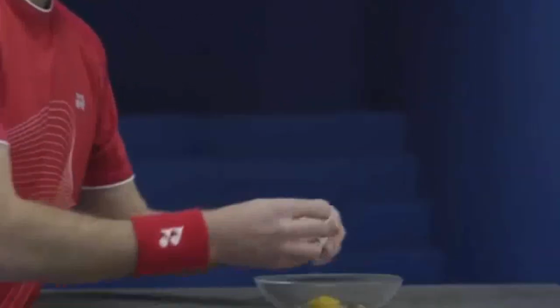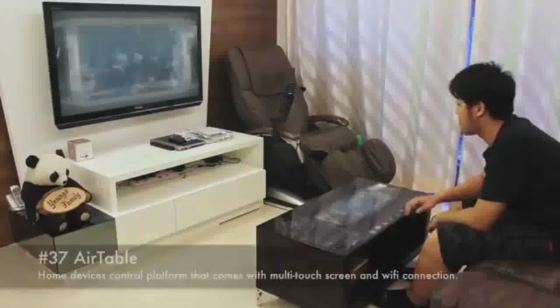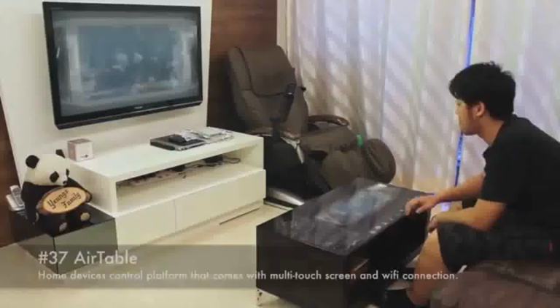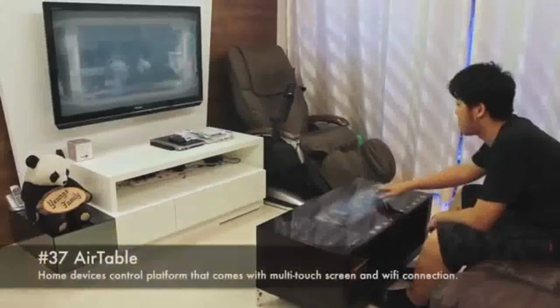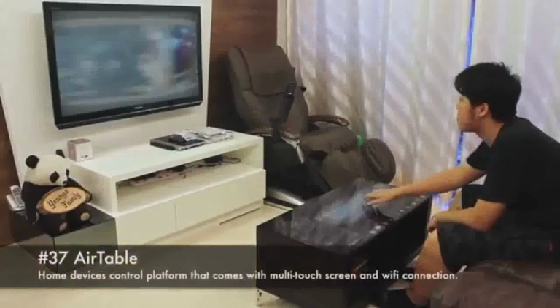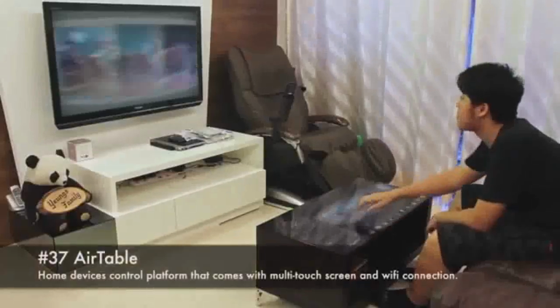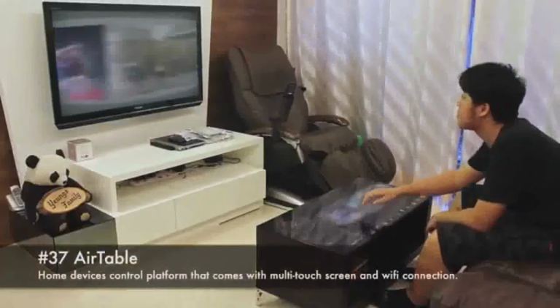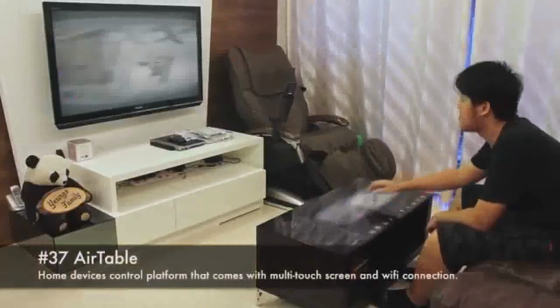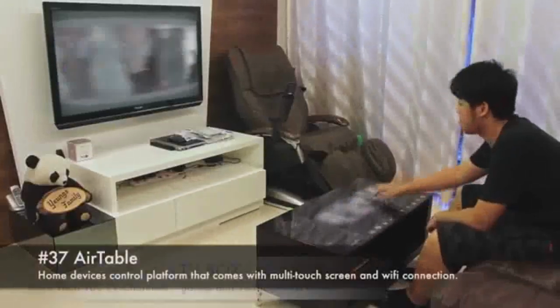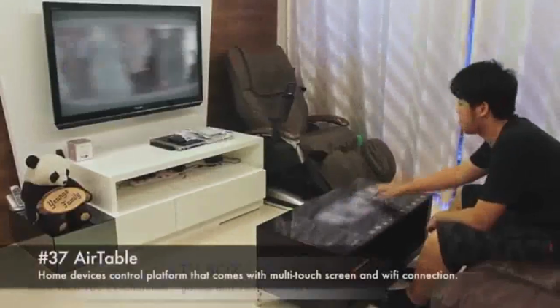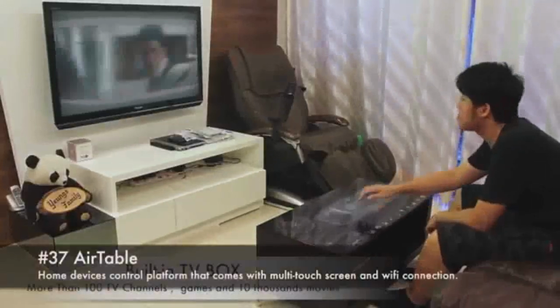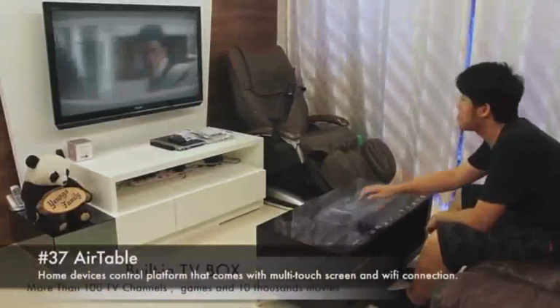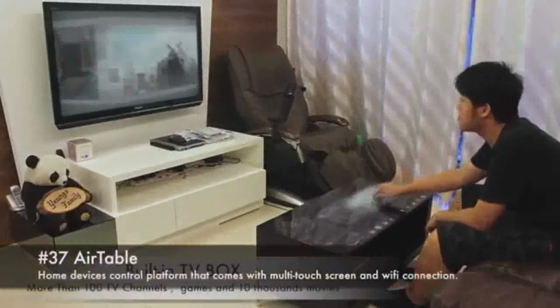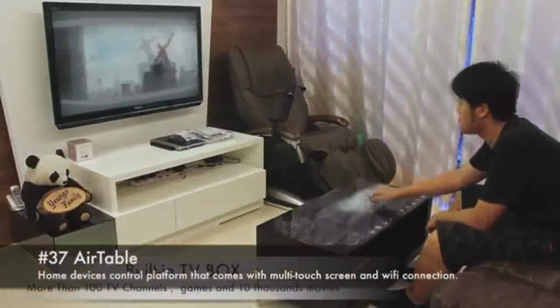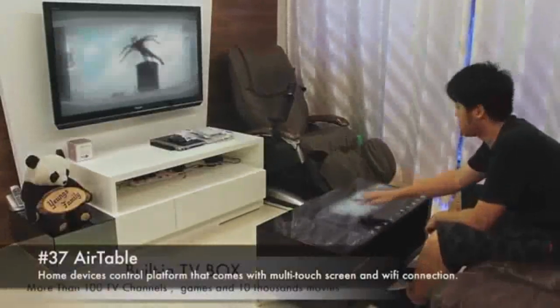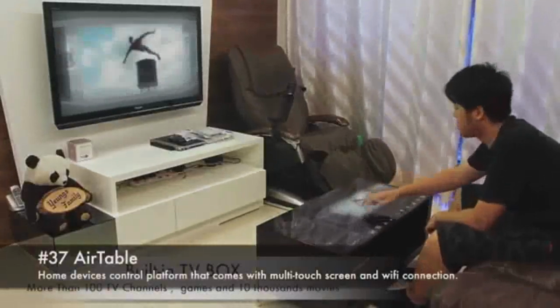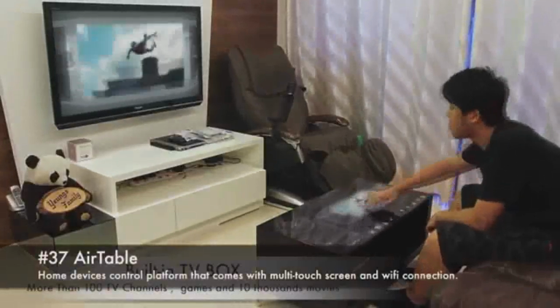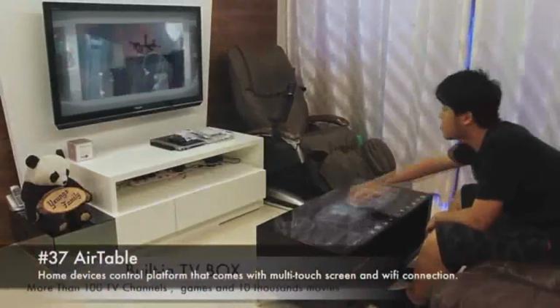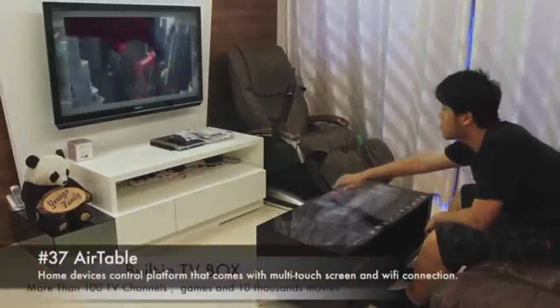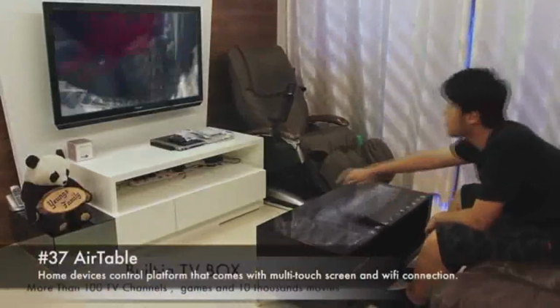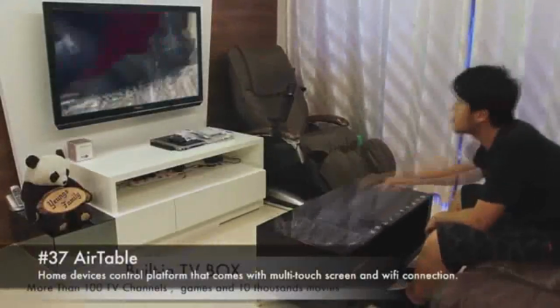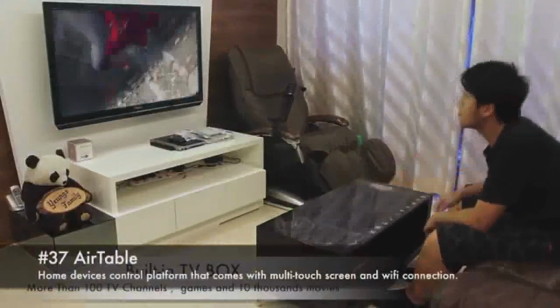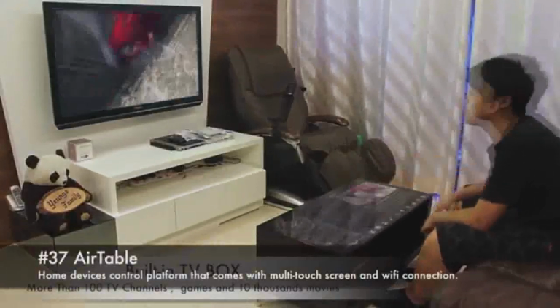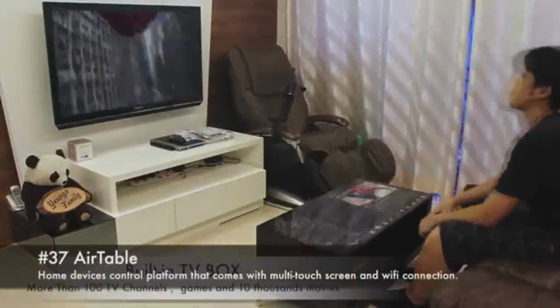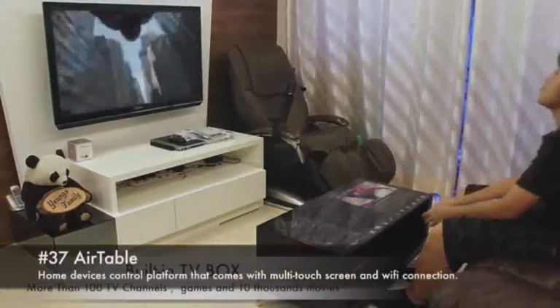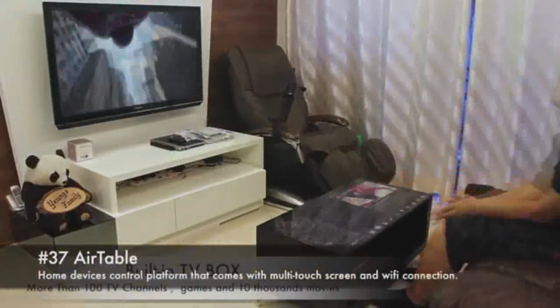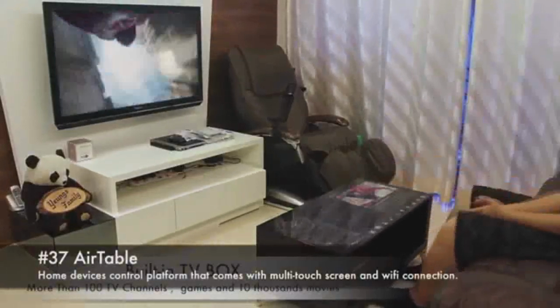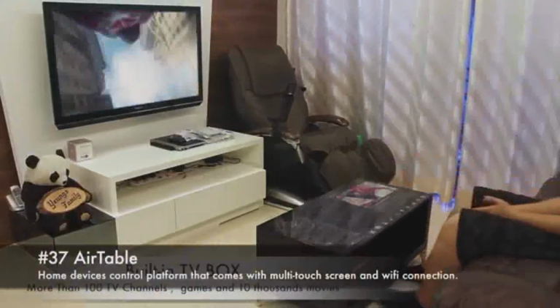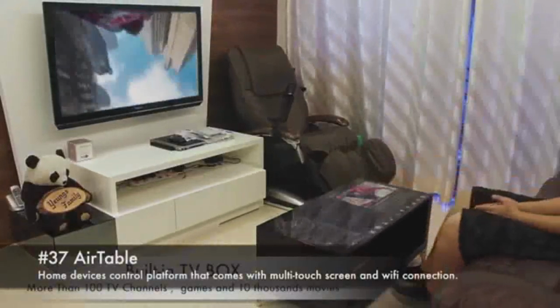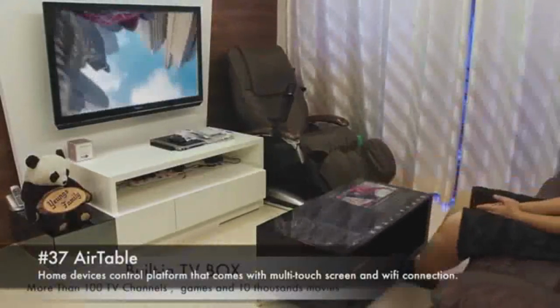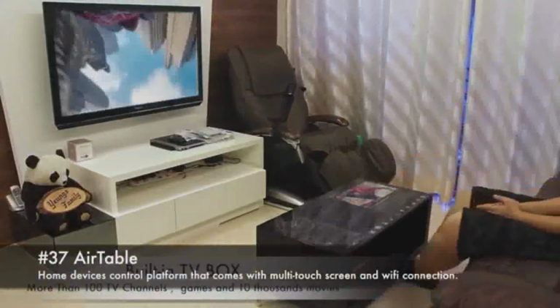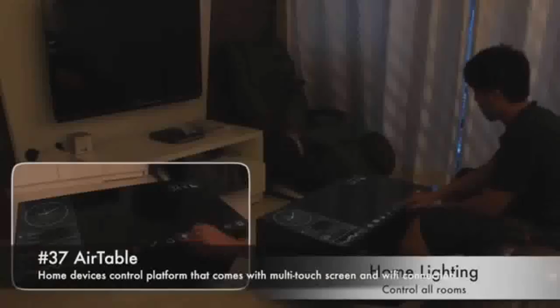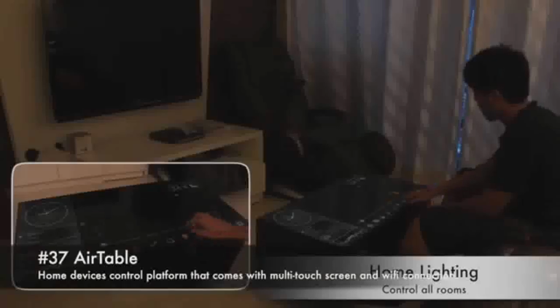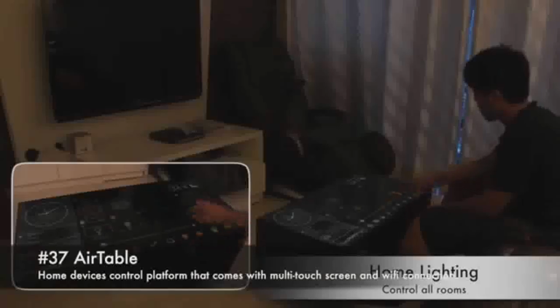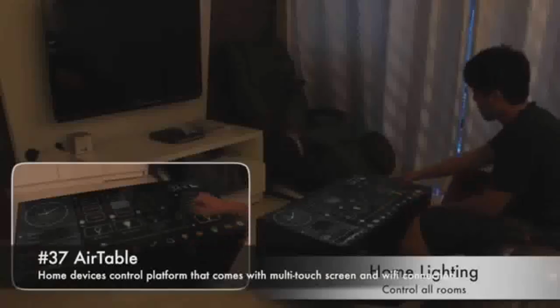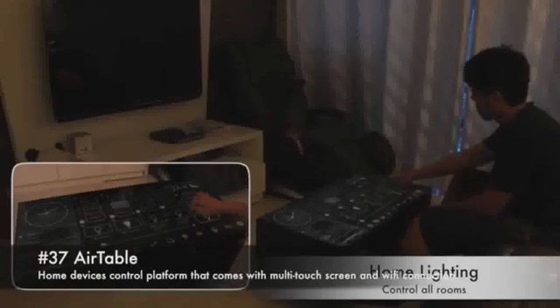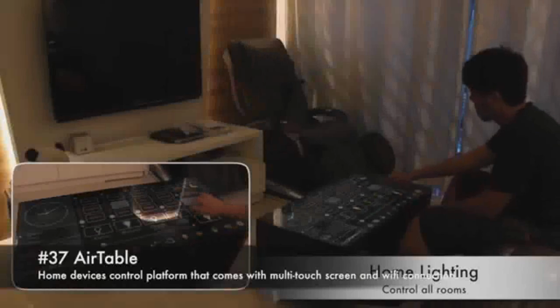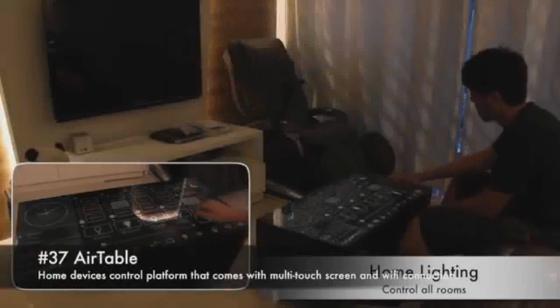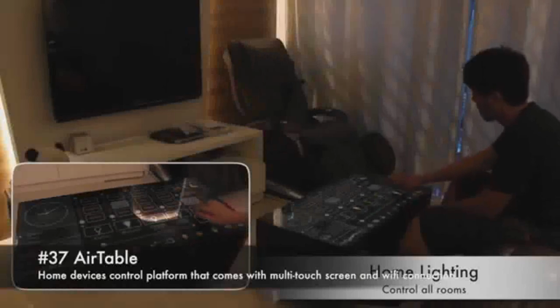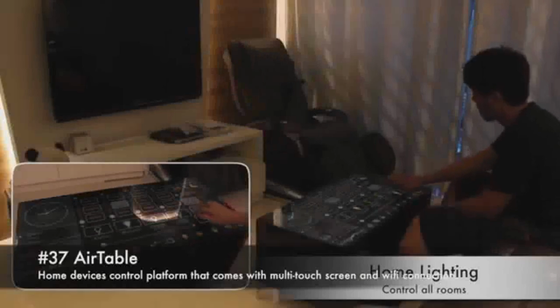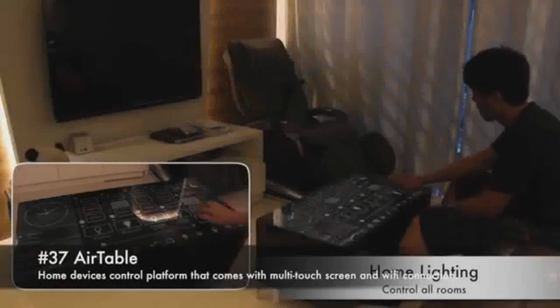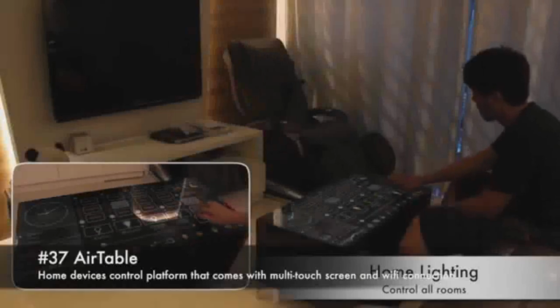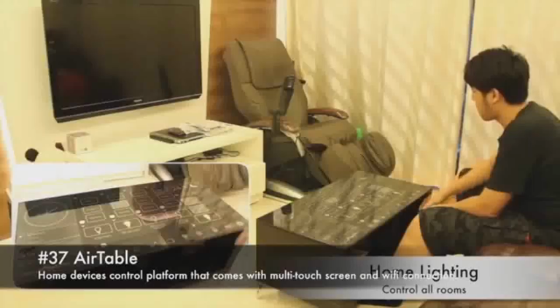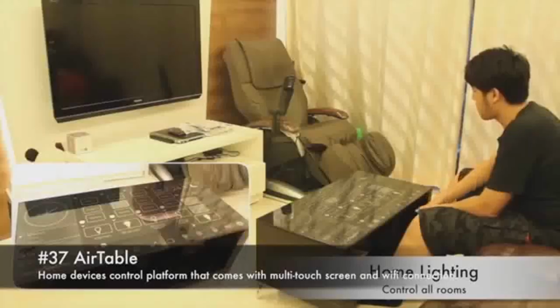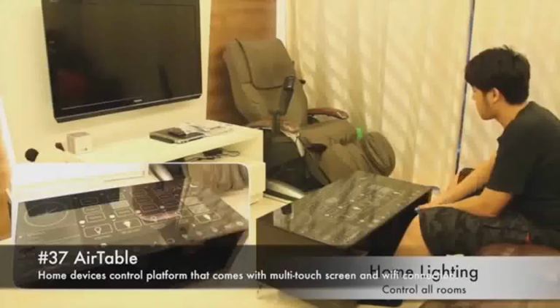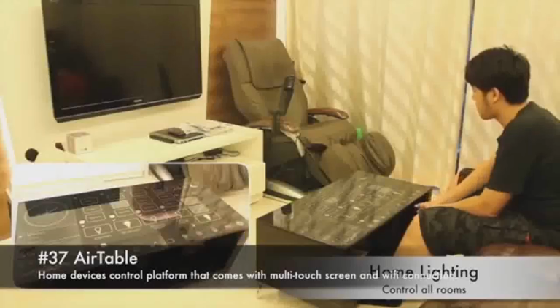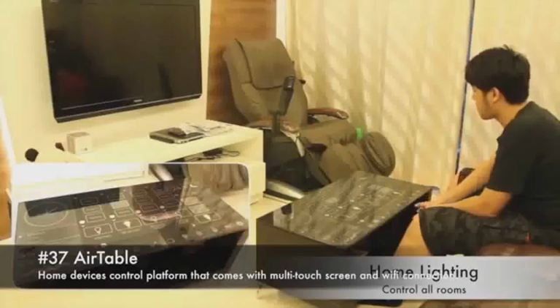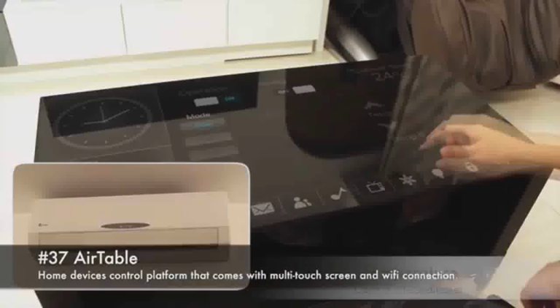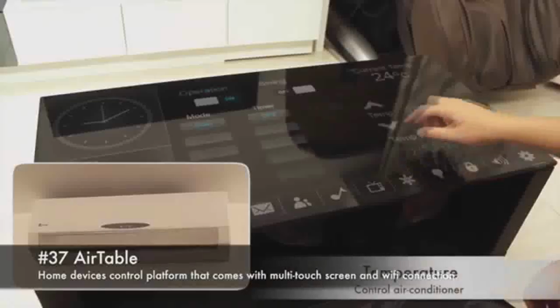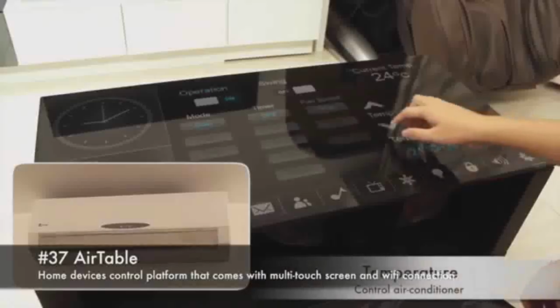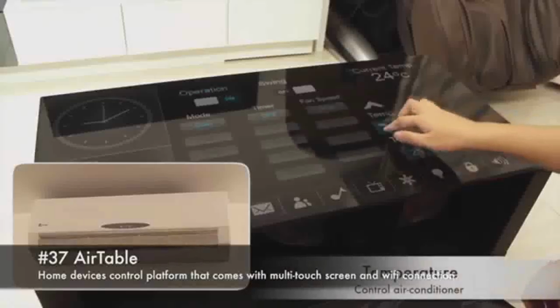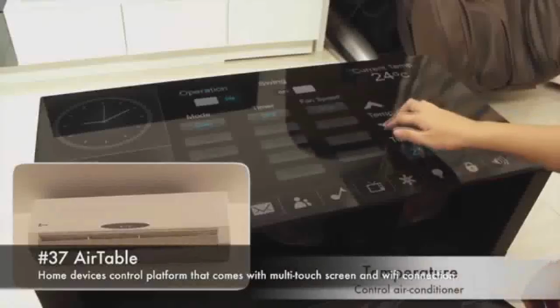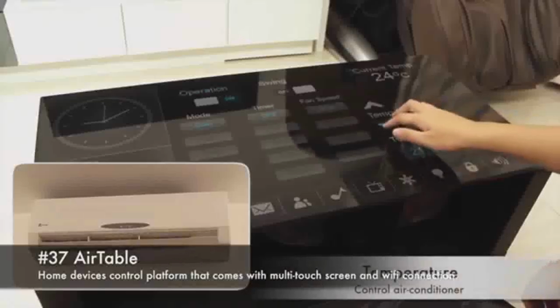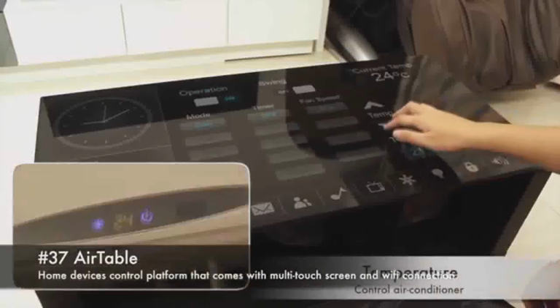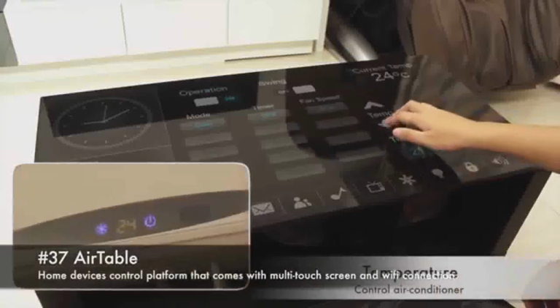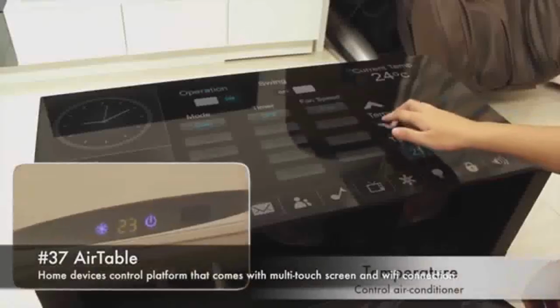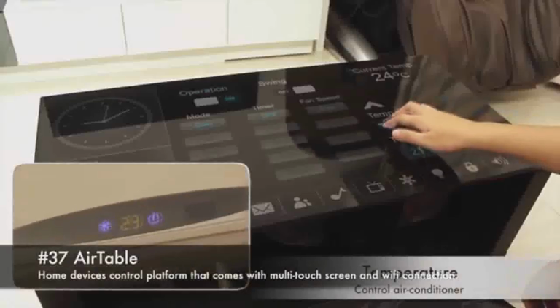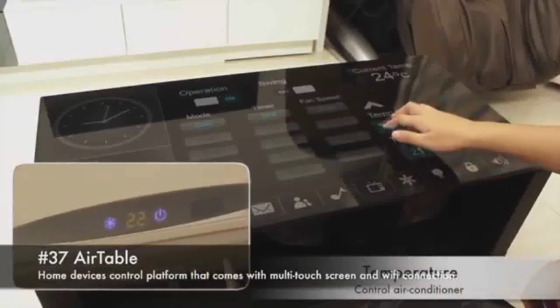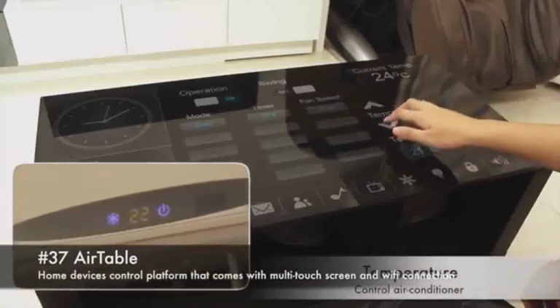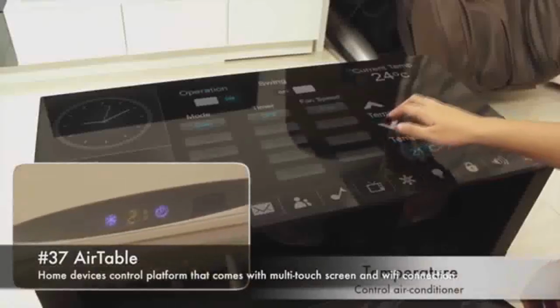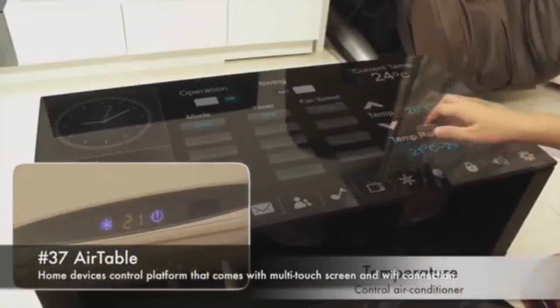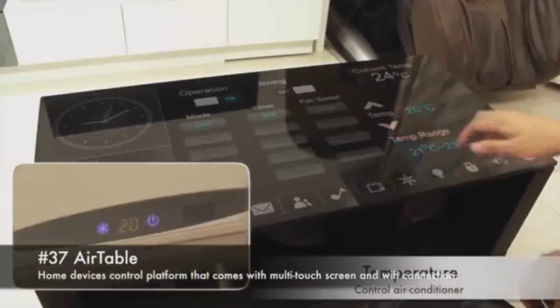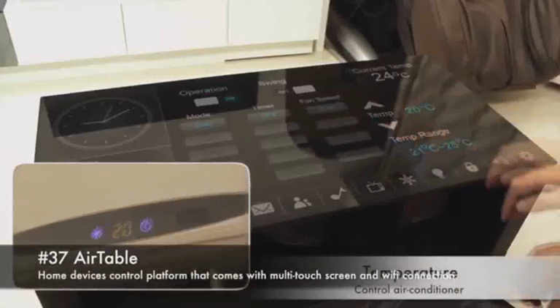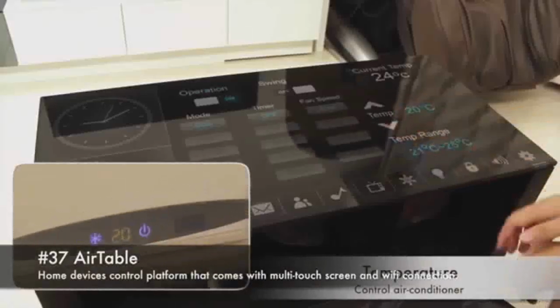37. Air Table. Home devices control platform that comes with multi-touch screen and Wi-Fi connection.